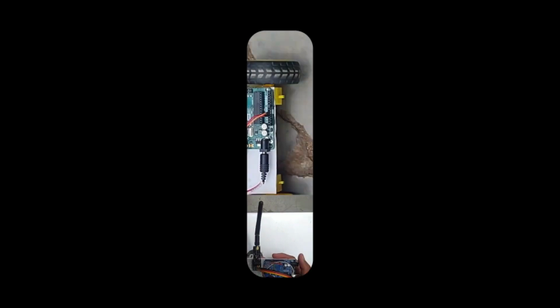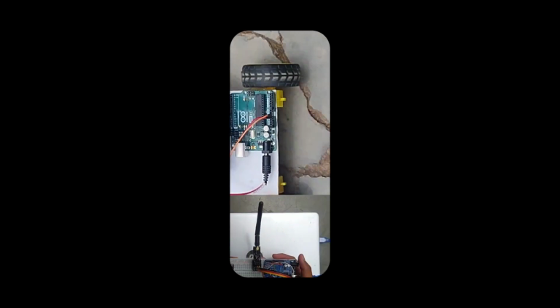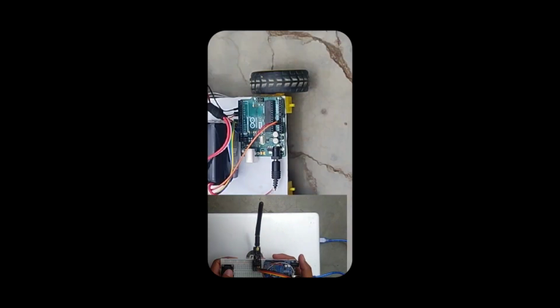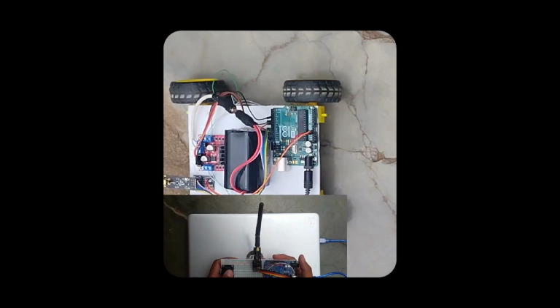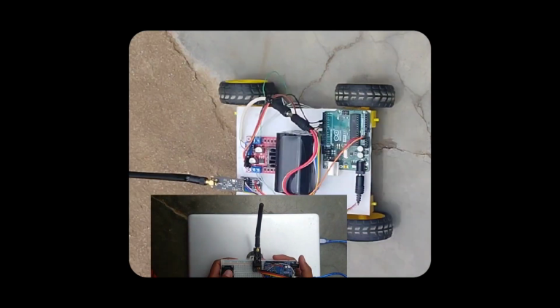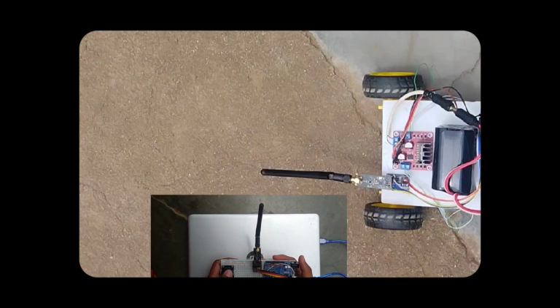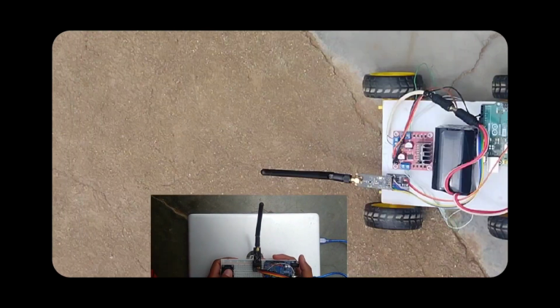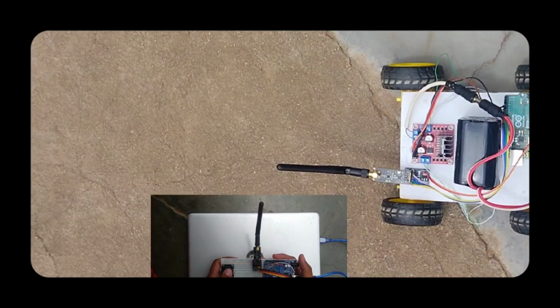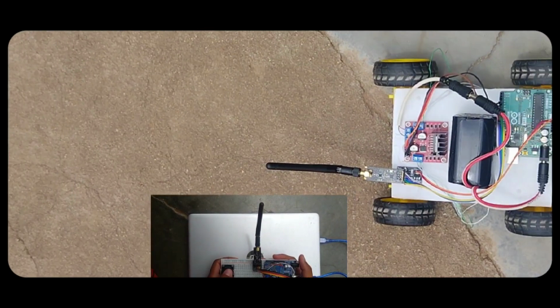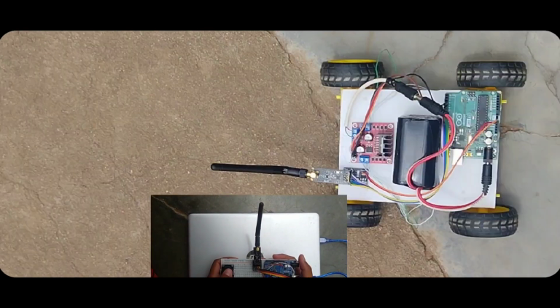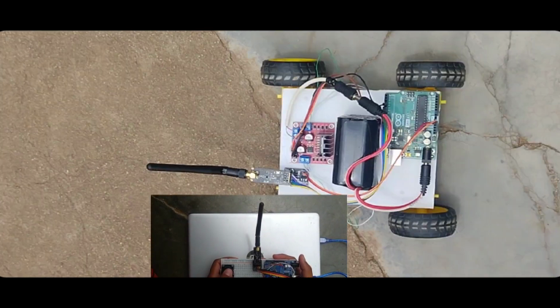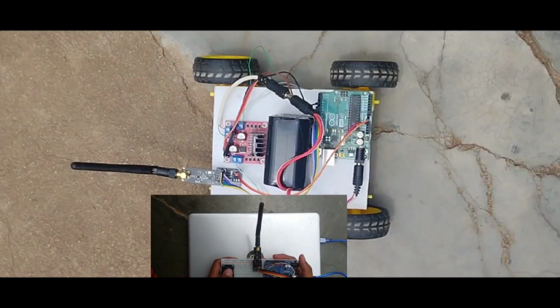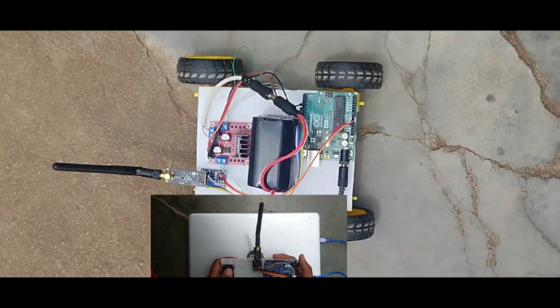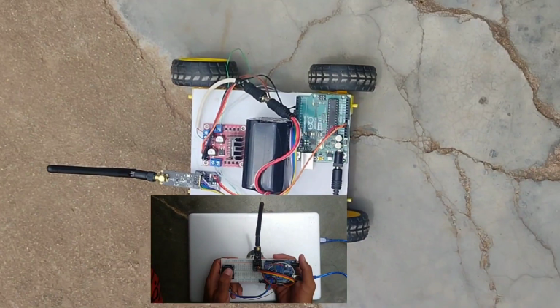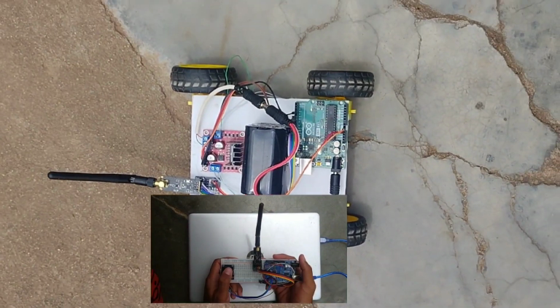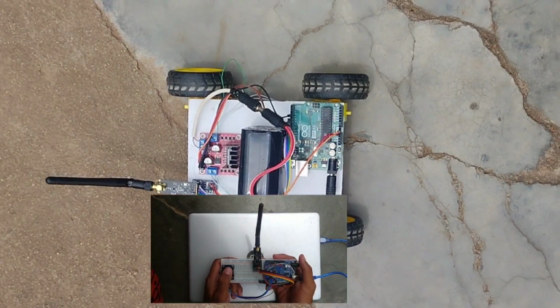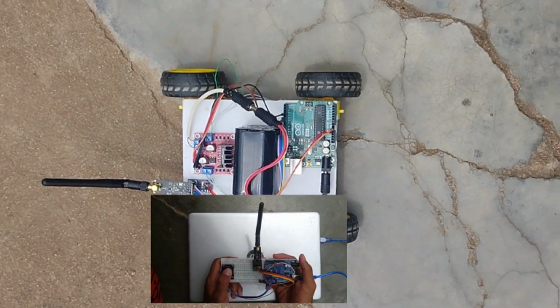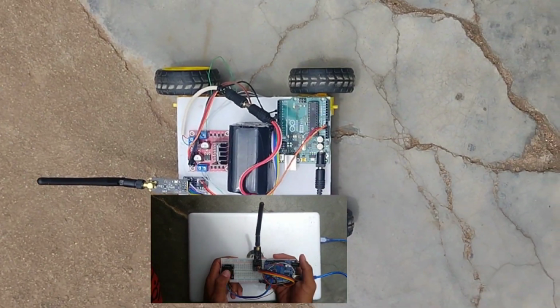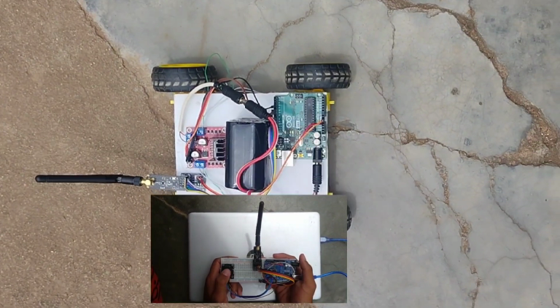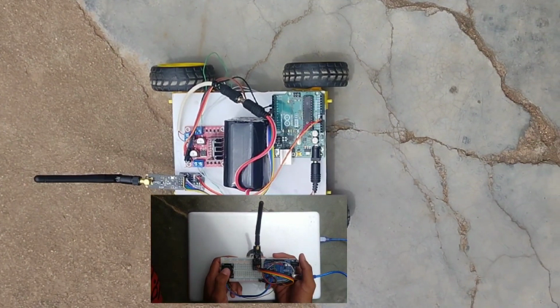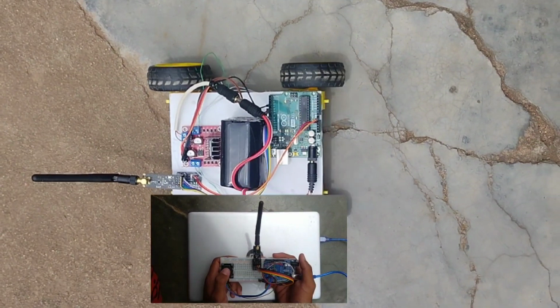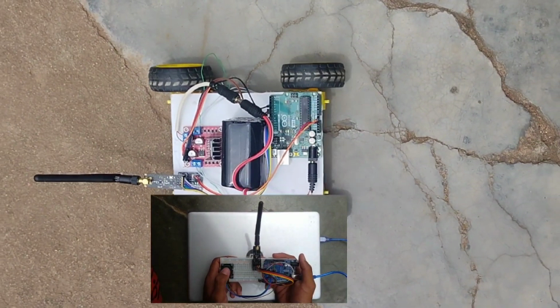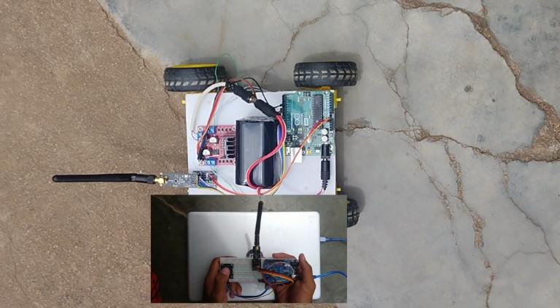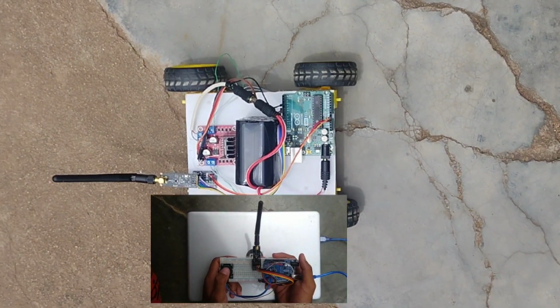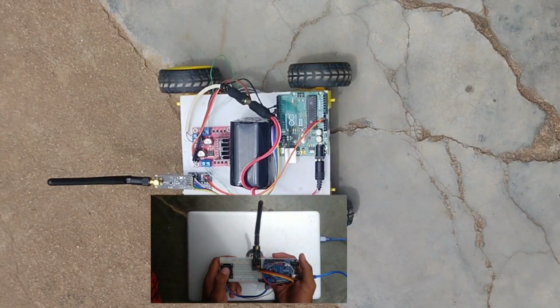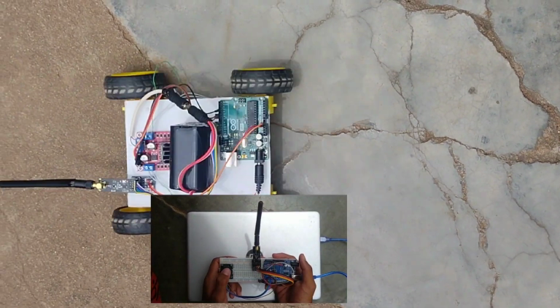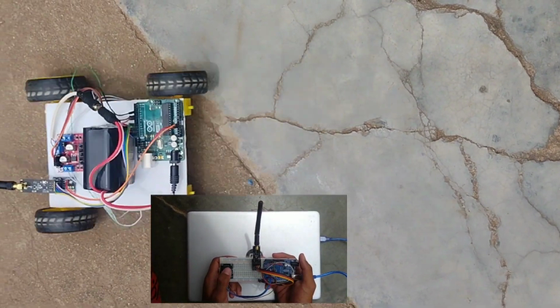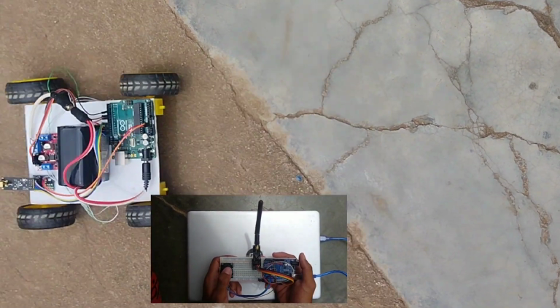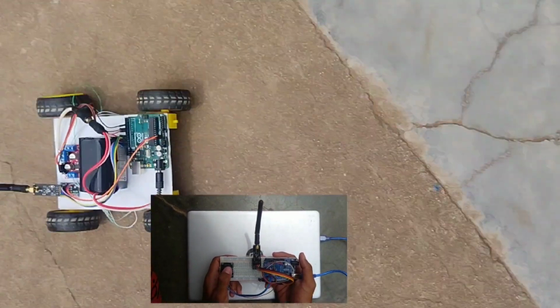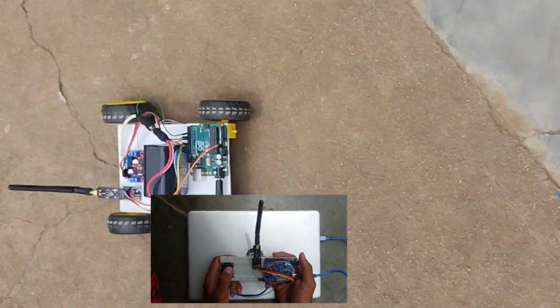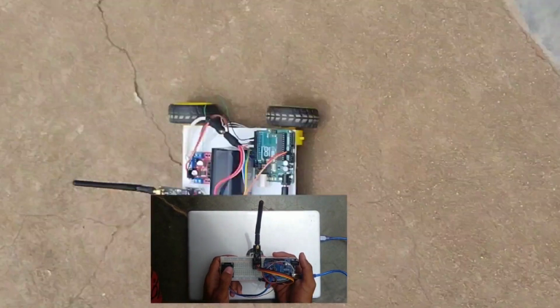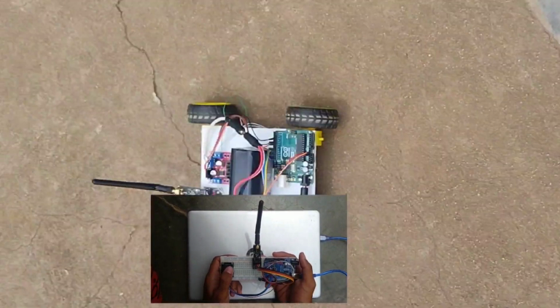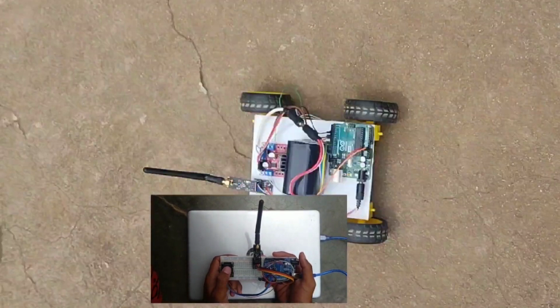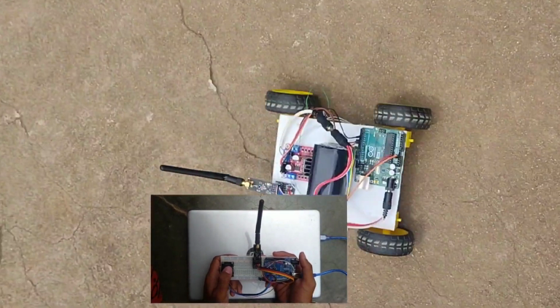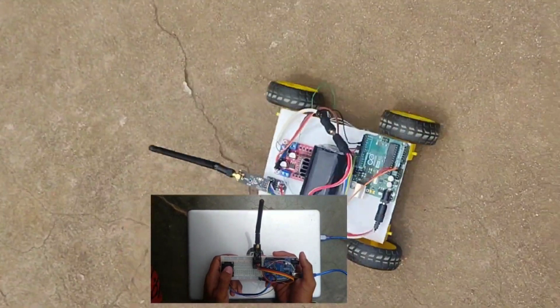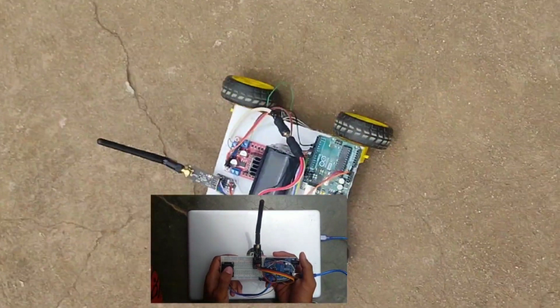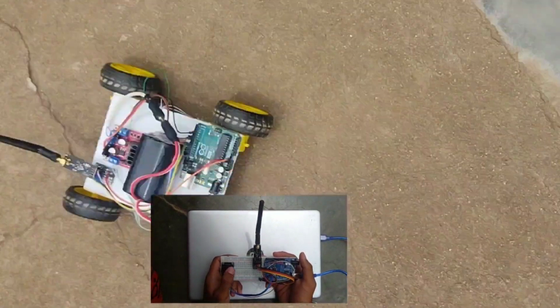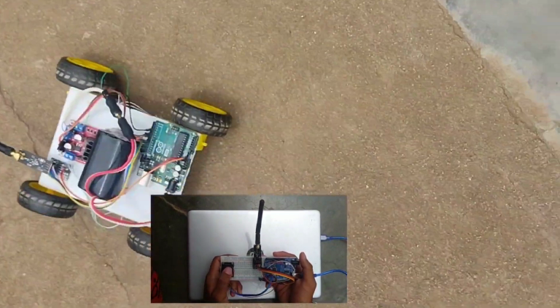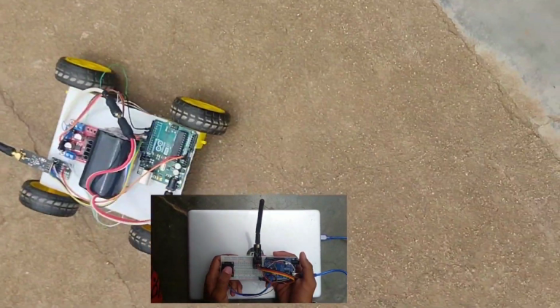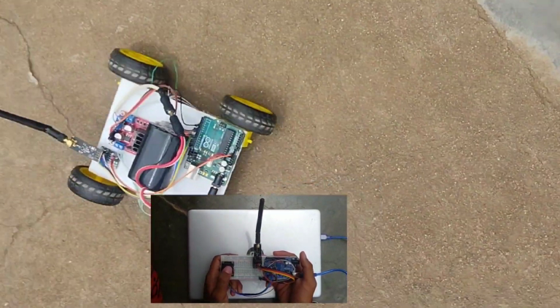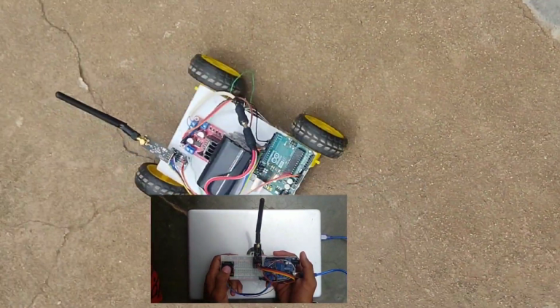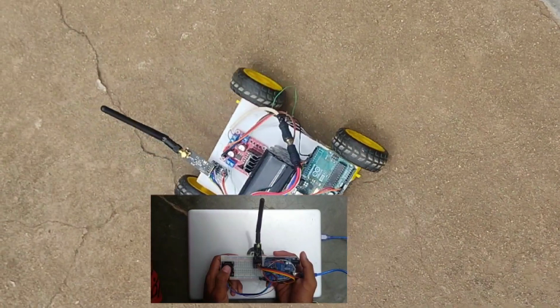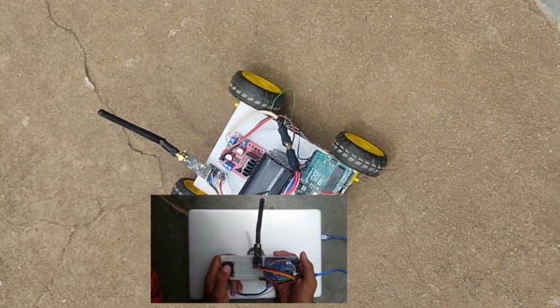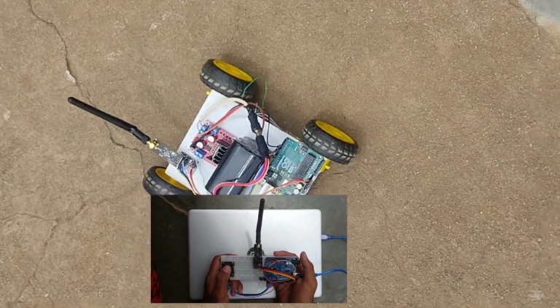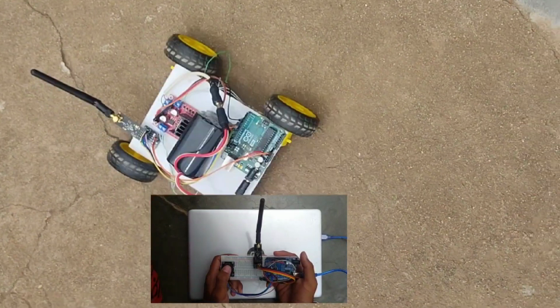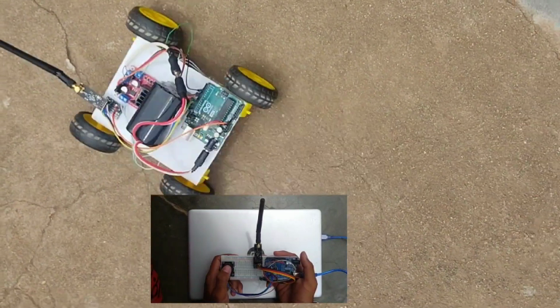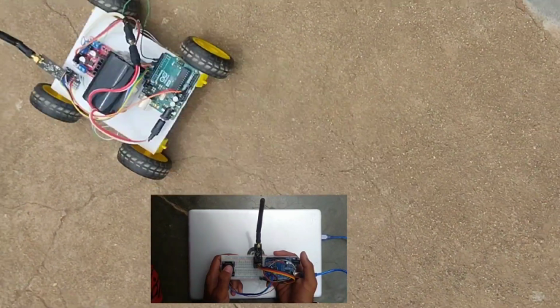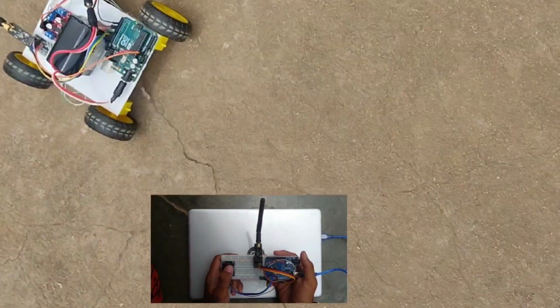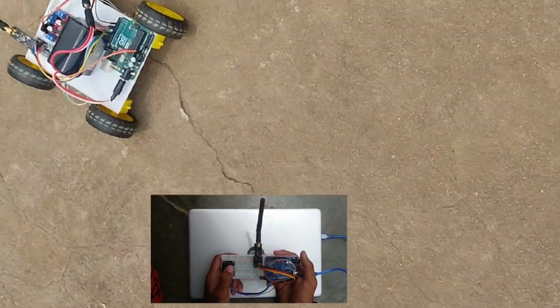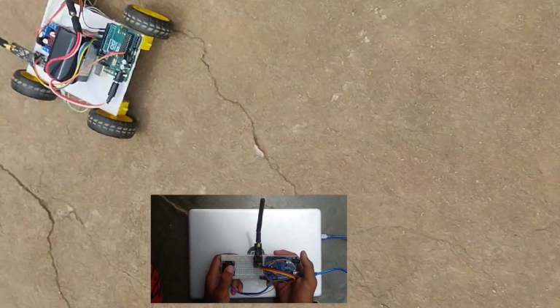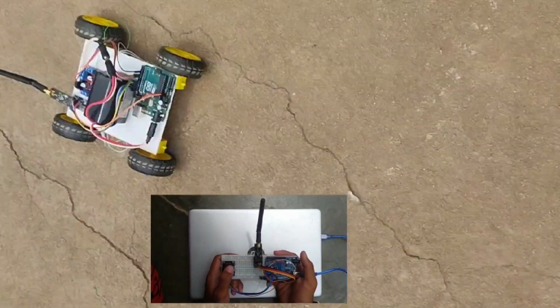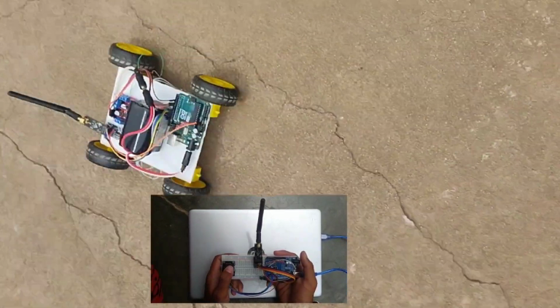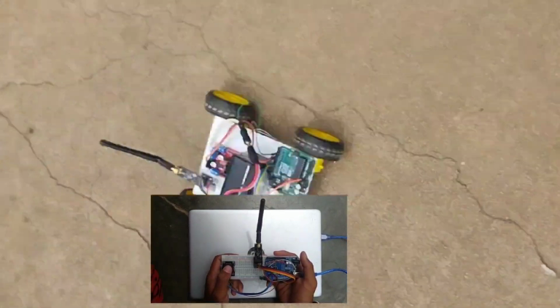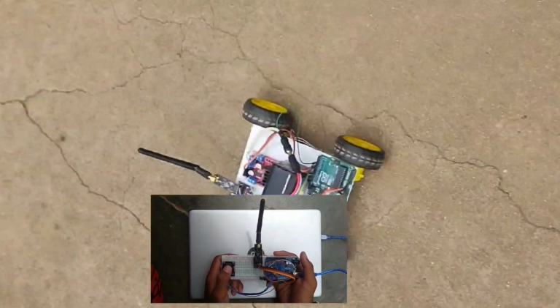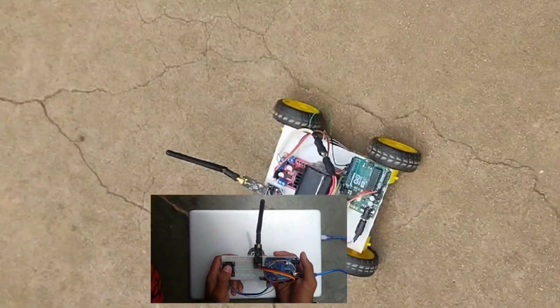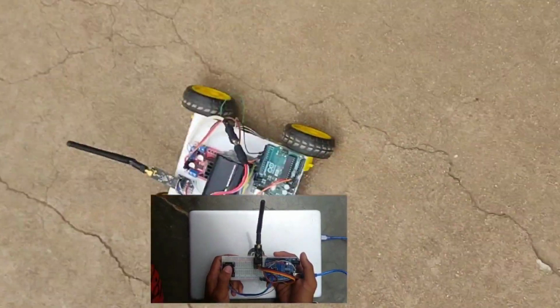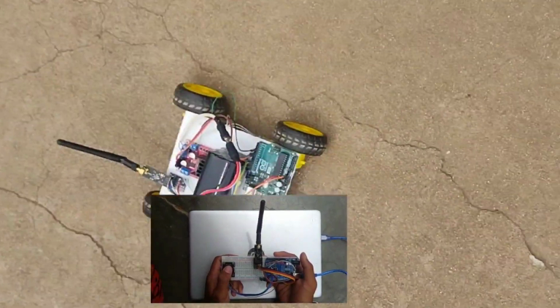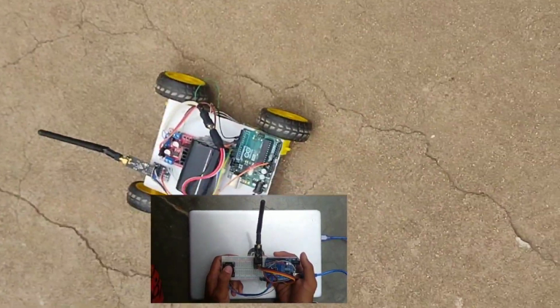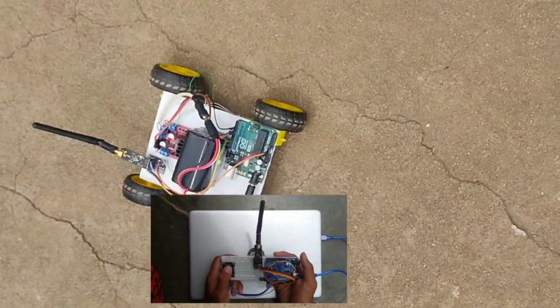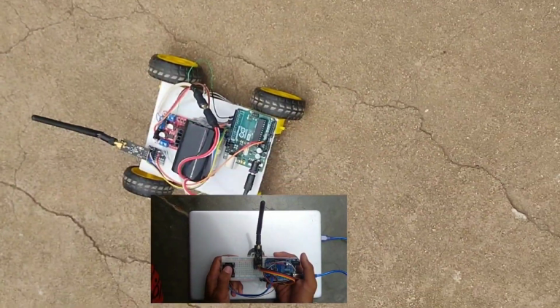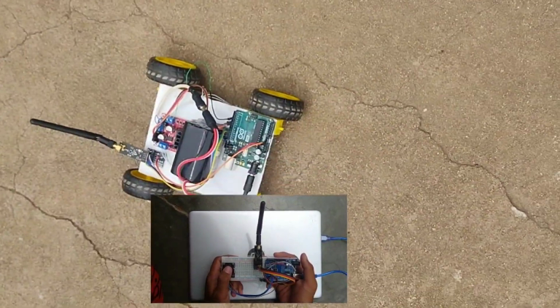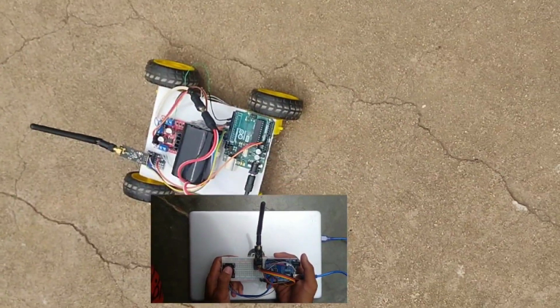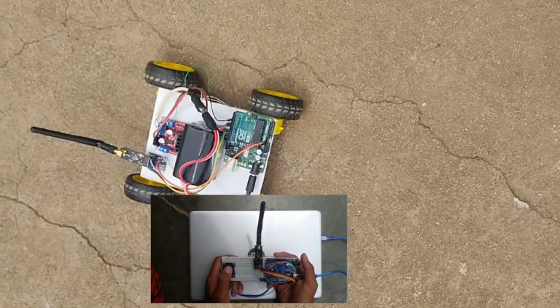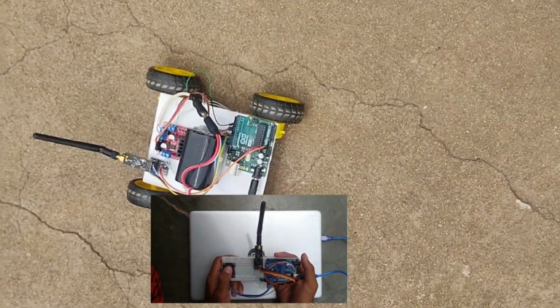Hello guys, welcome to Robotech. In this video, I am going to show you how to make your own RC car, which can range up to 1.2 kilometers.